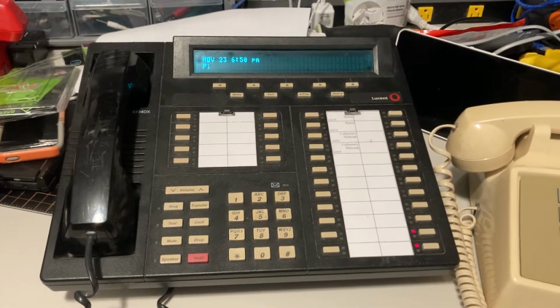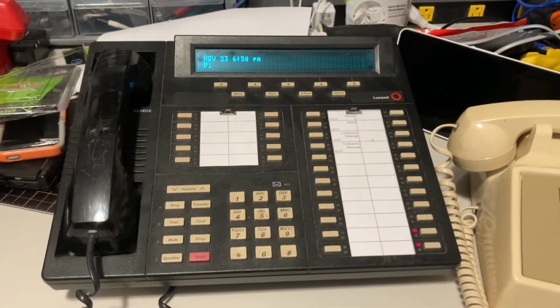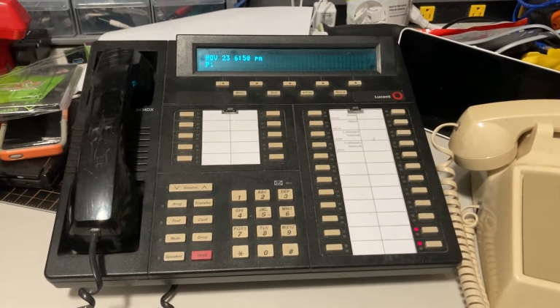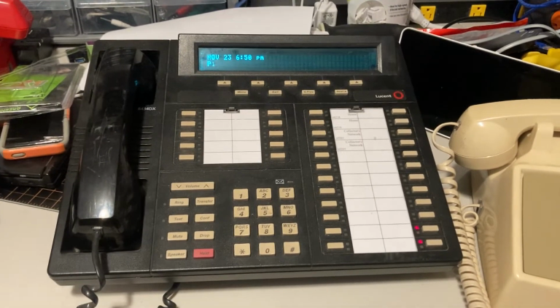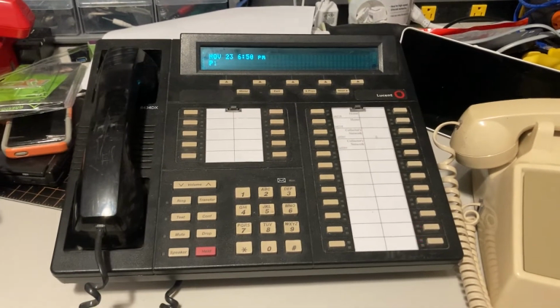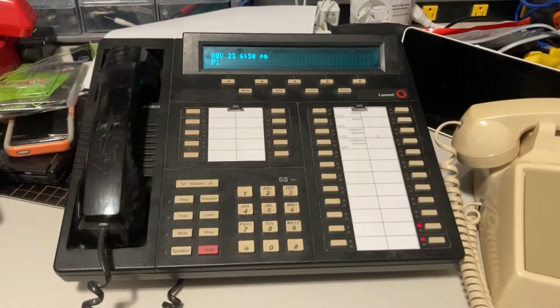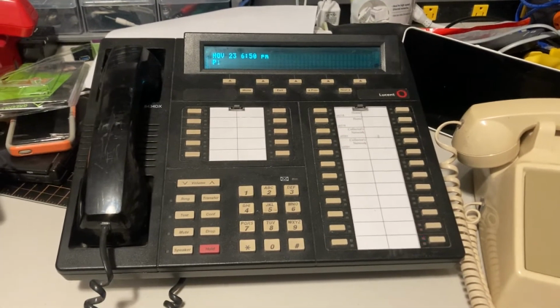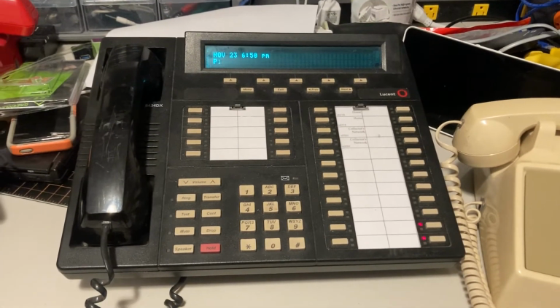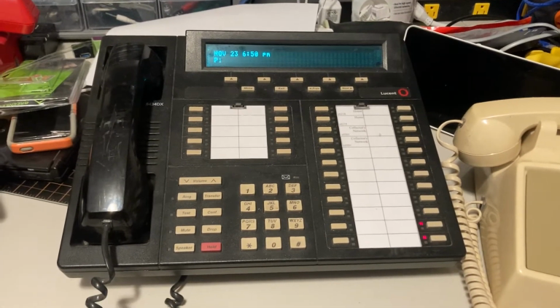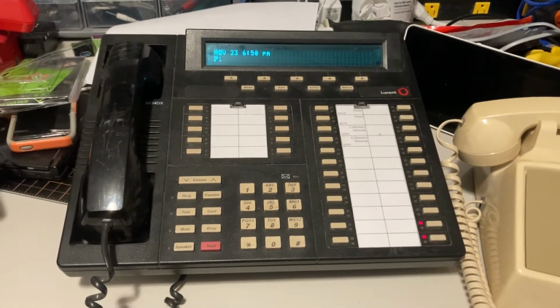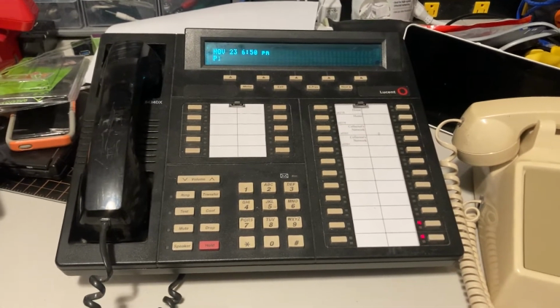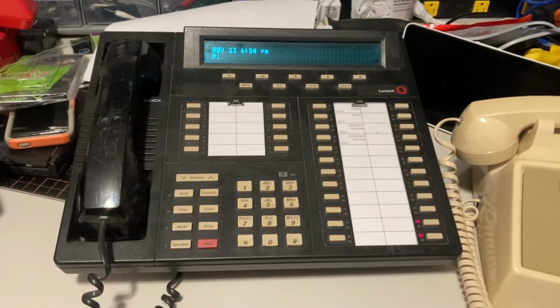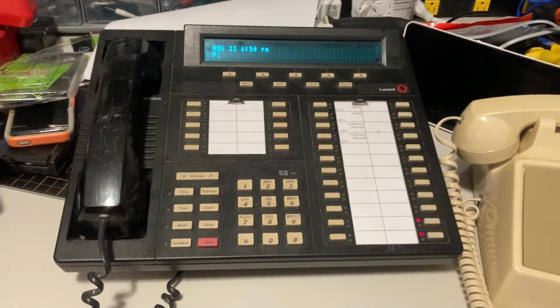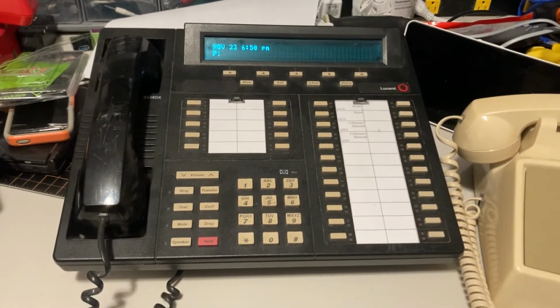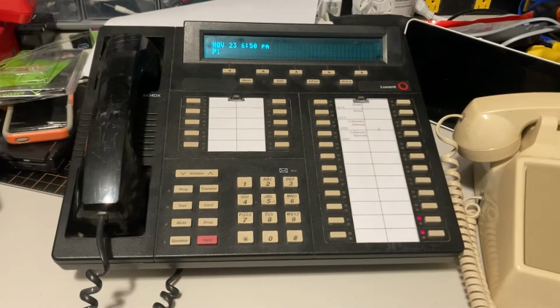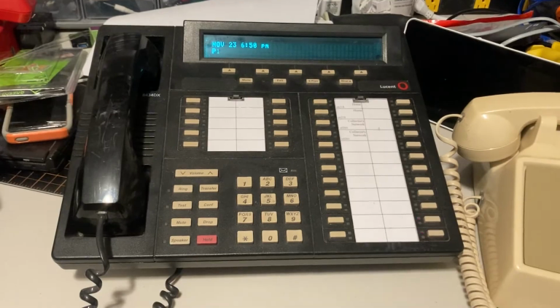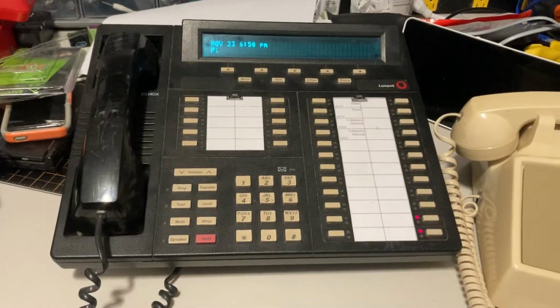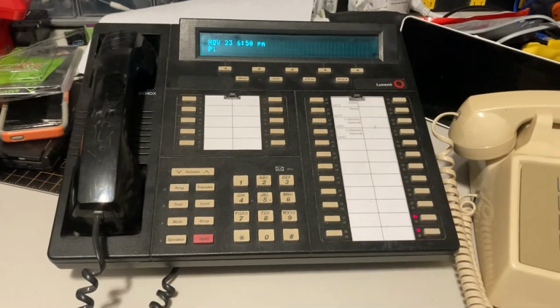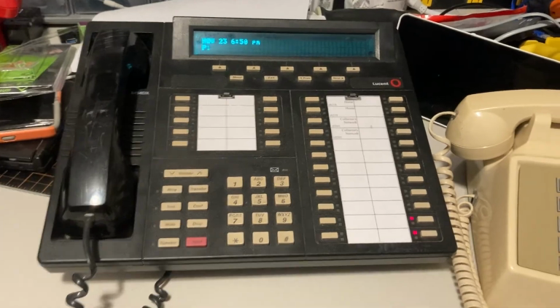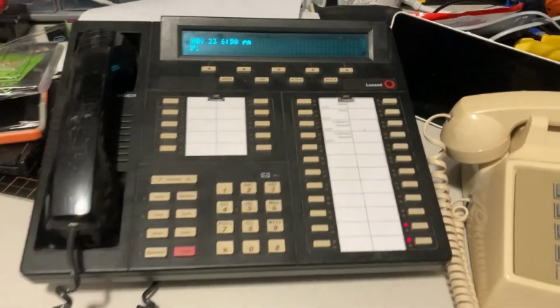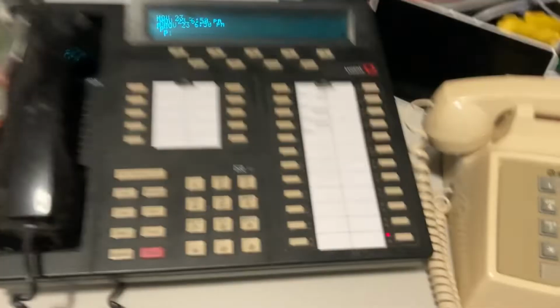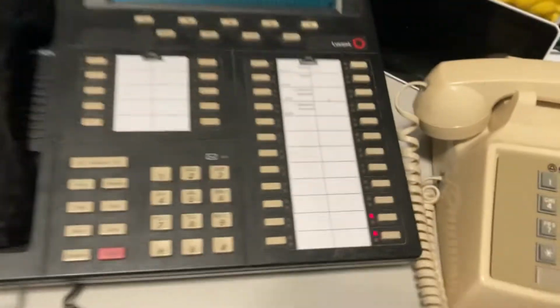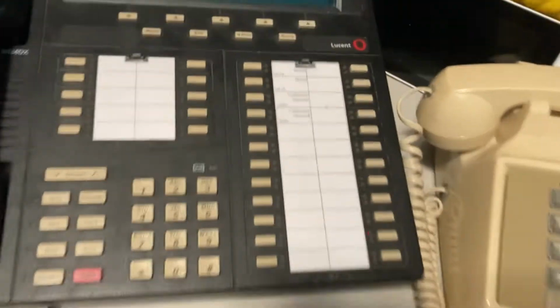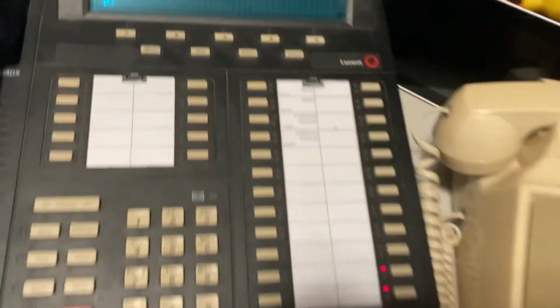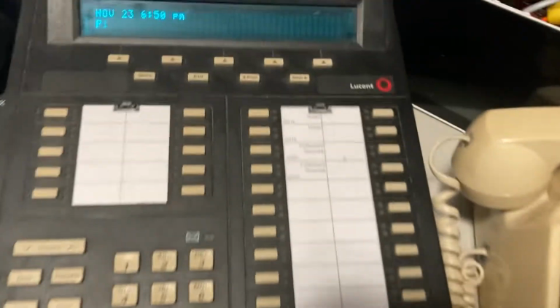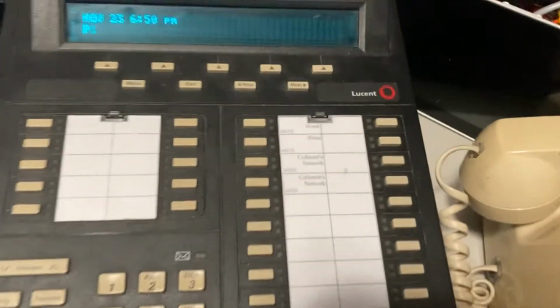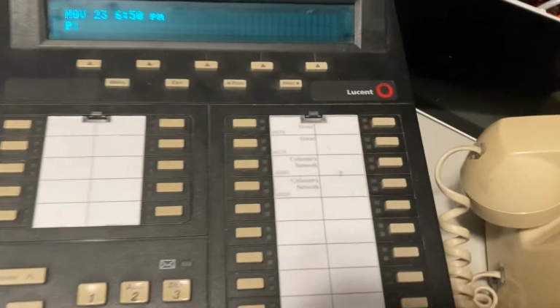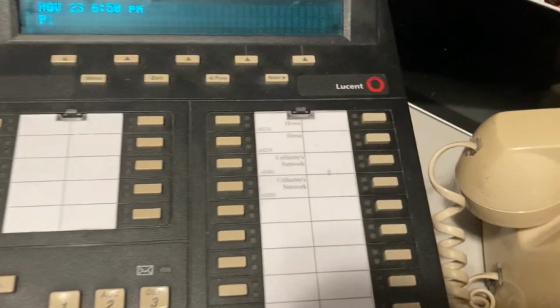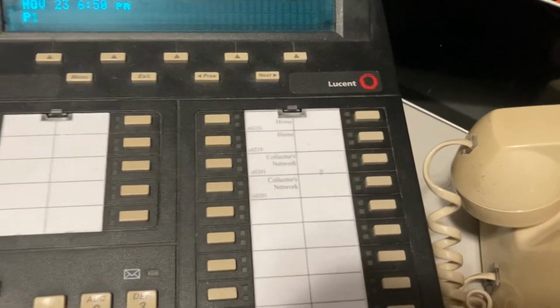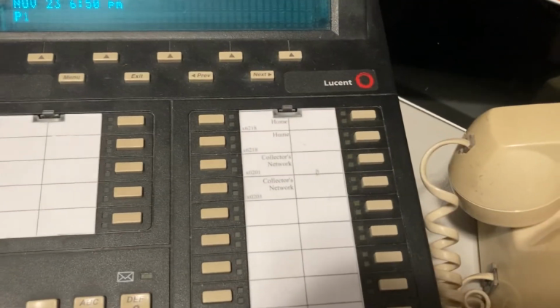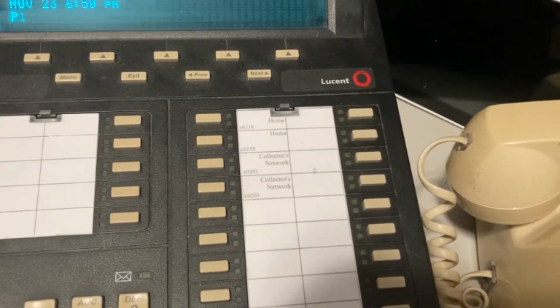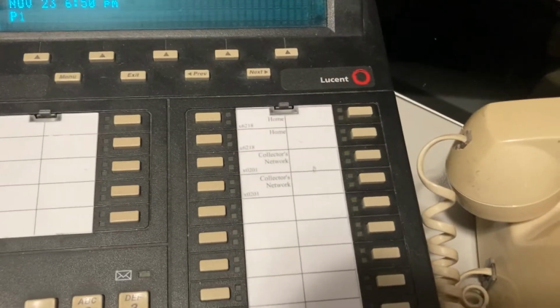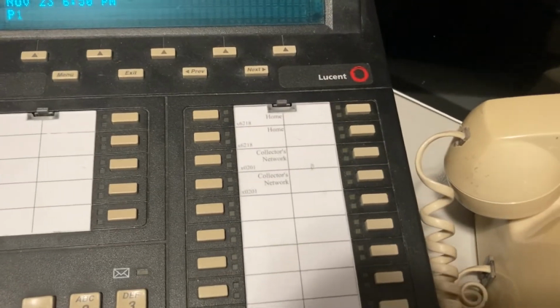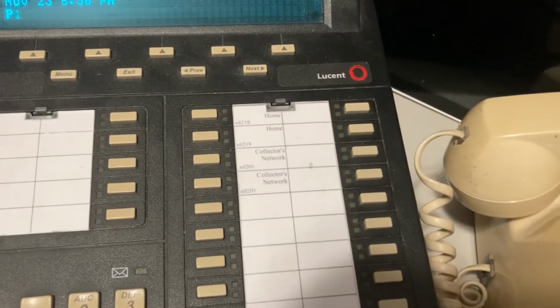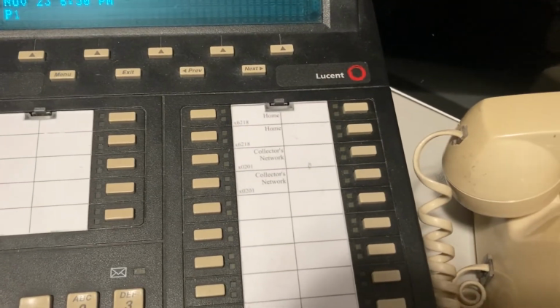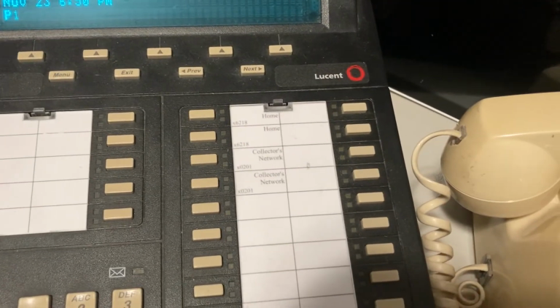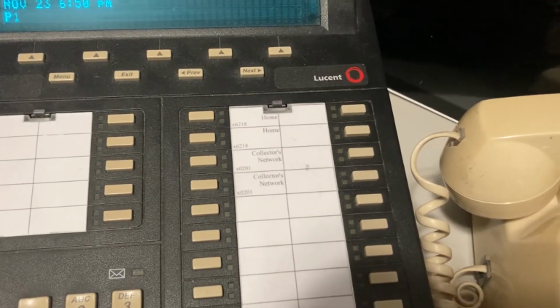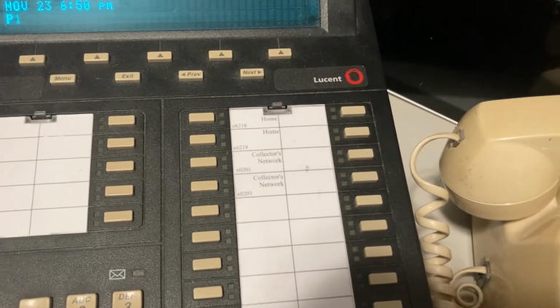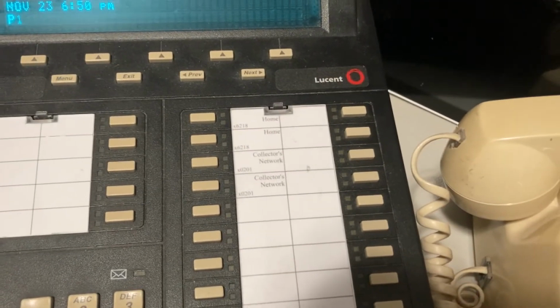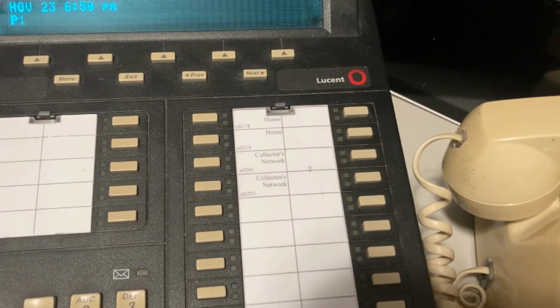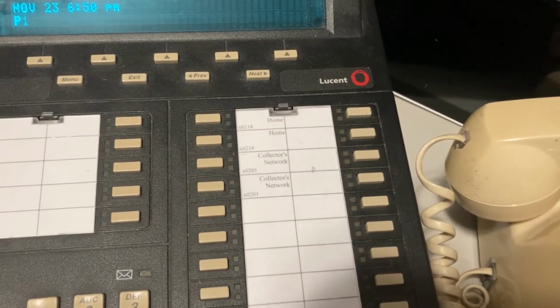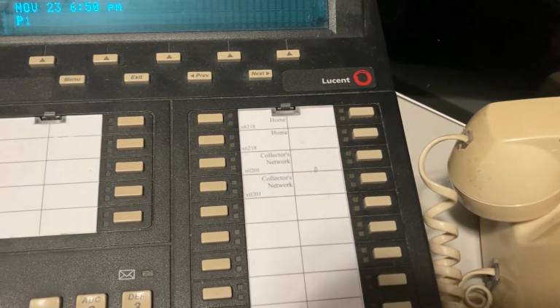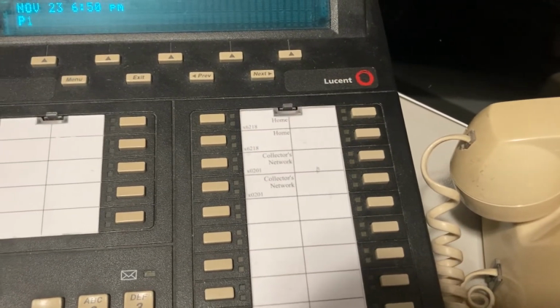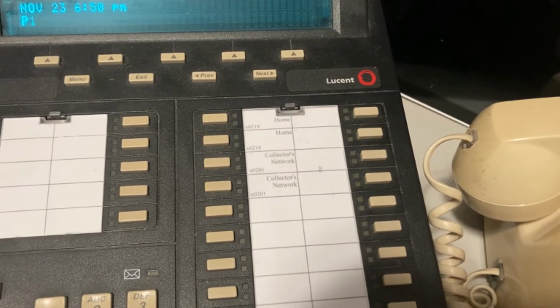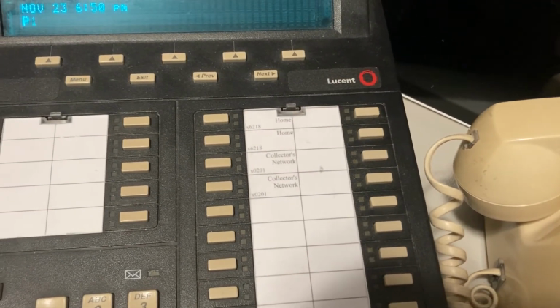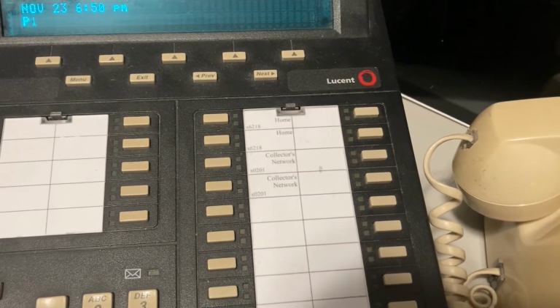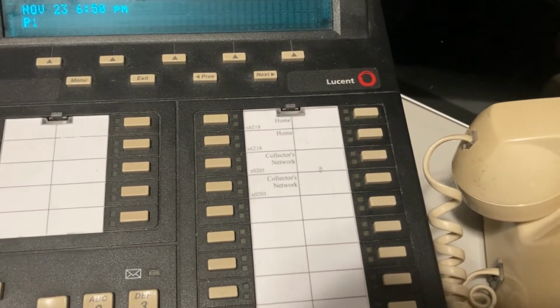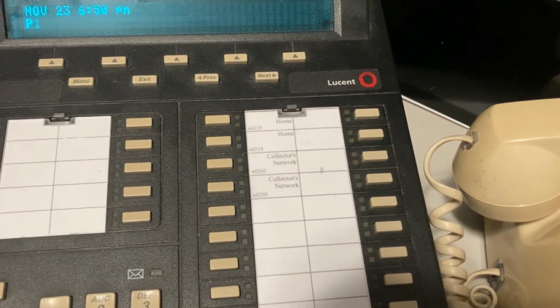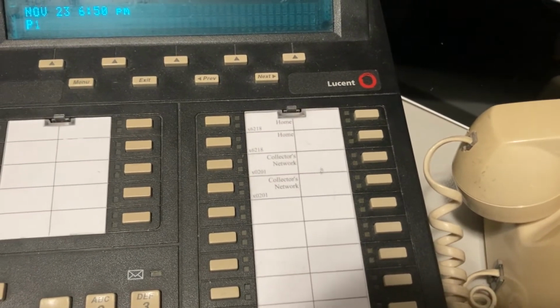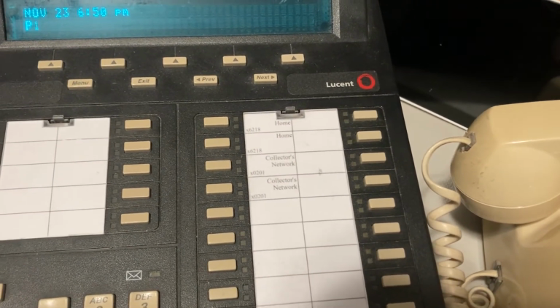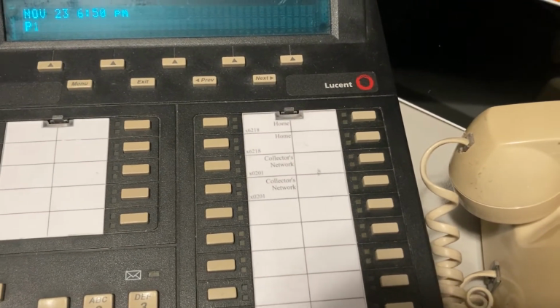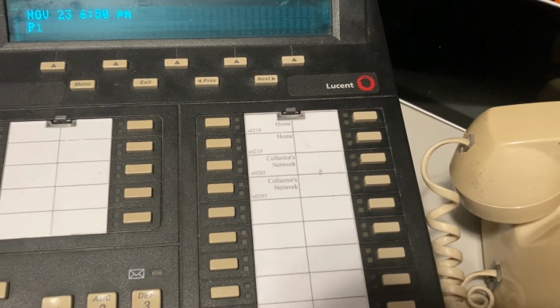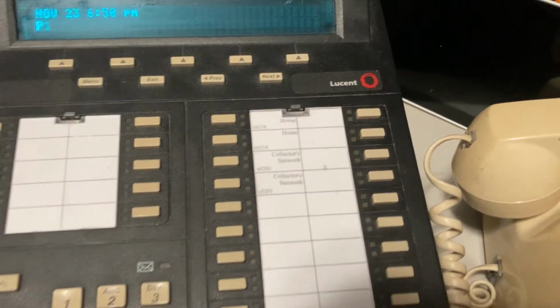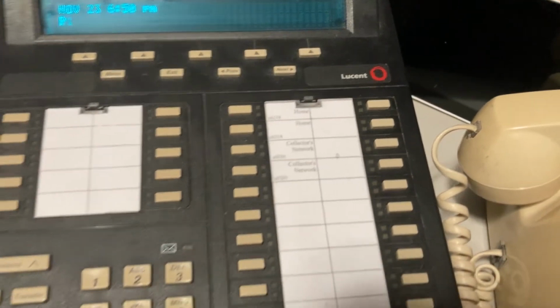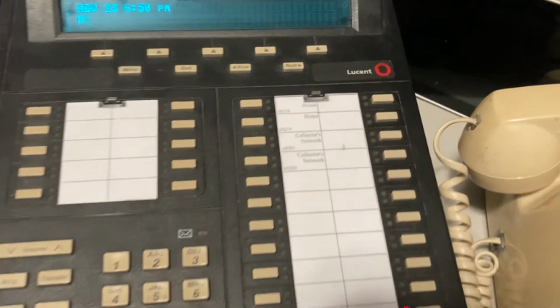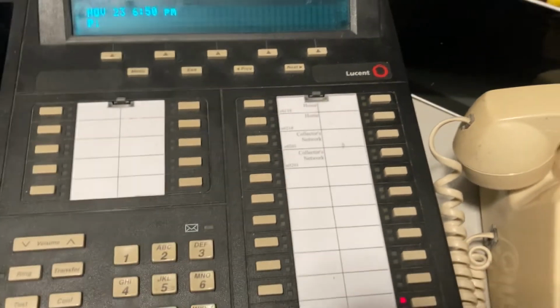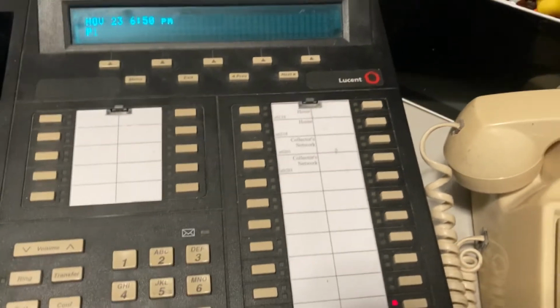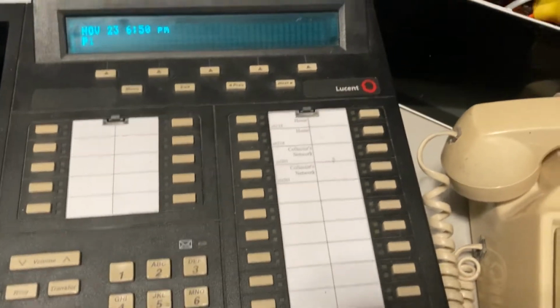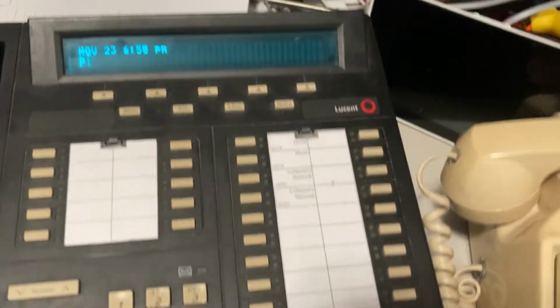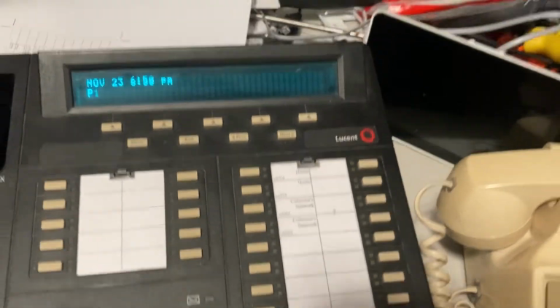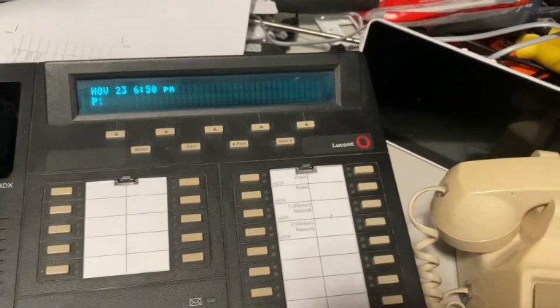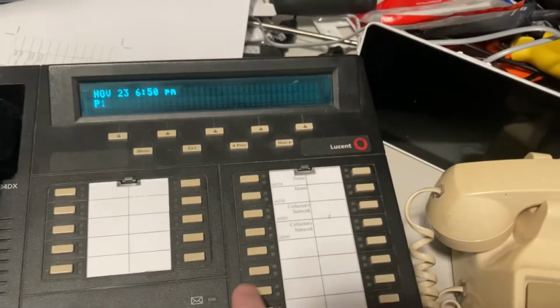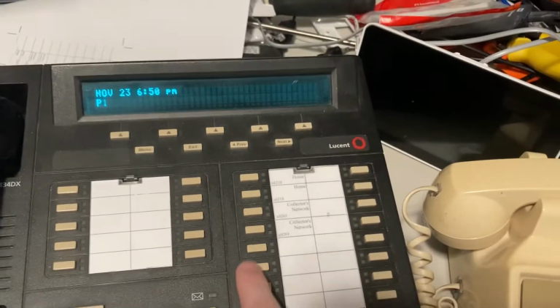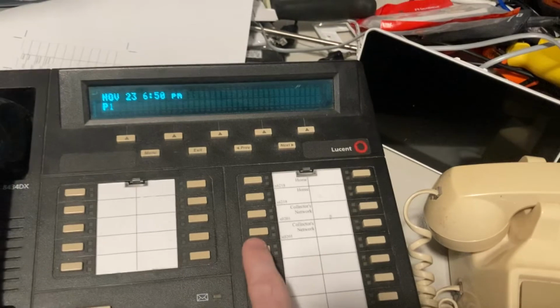This is a digital phone and I have two lines with two line appearances each.